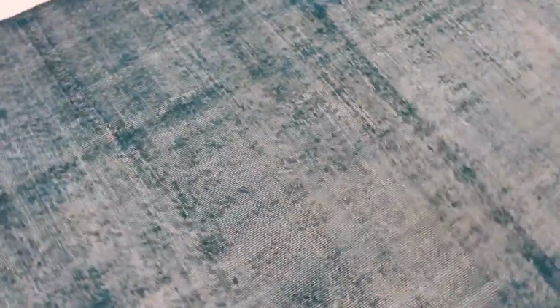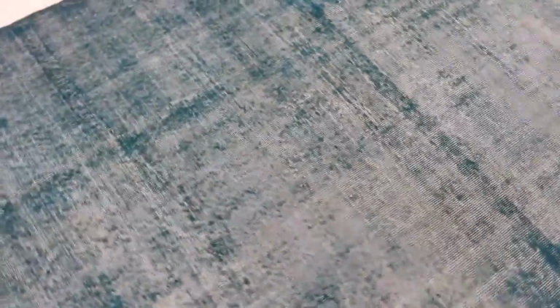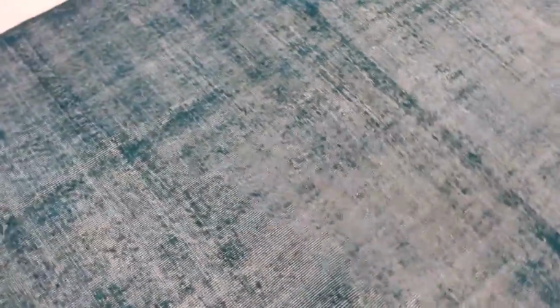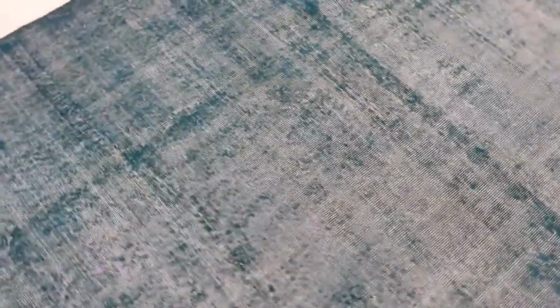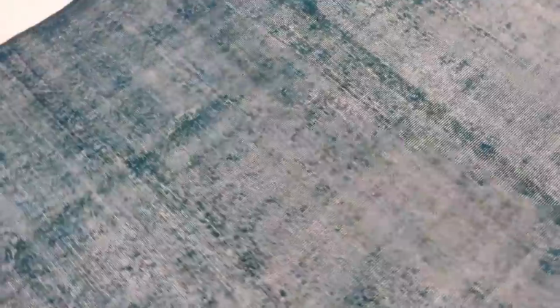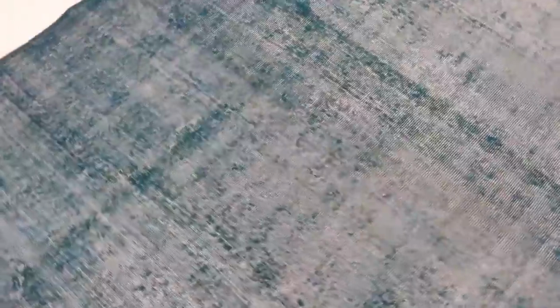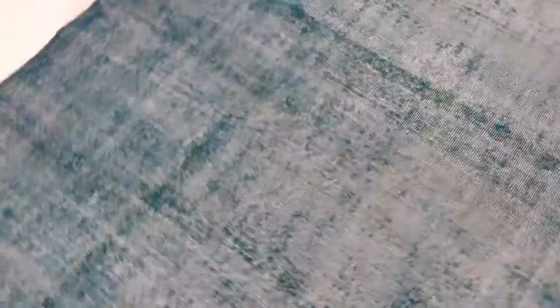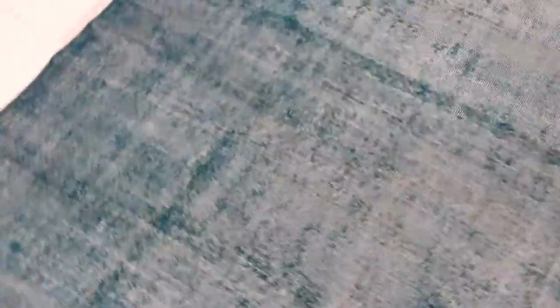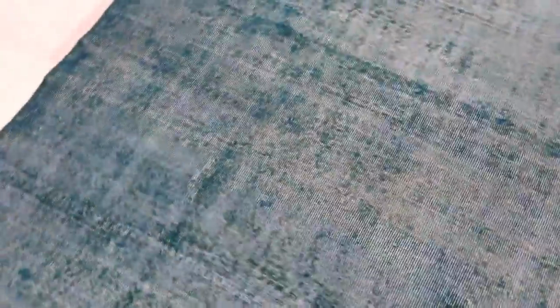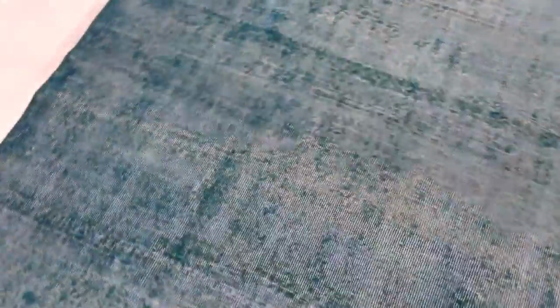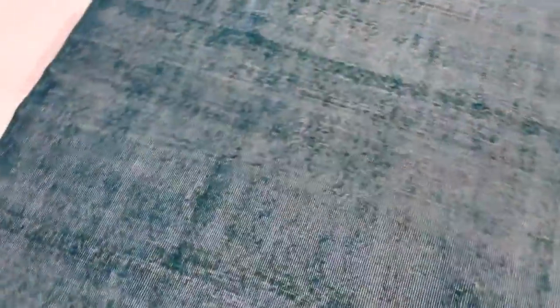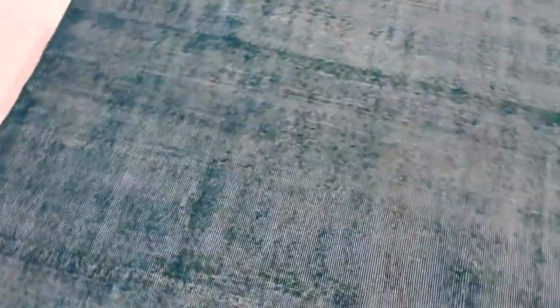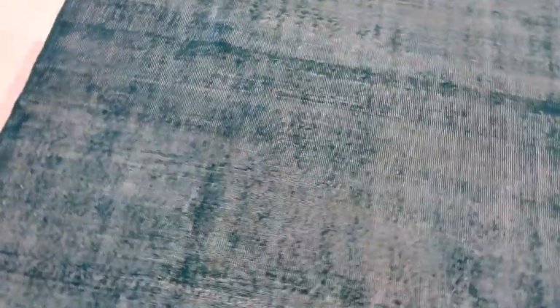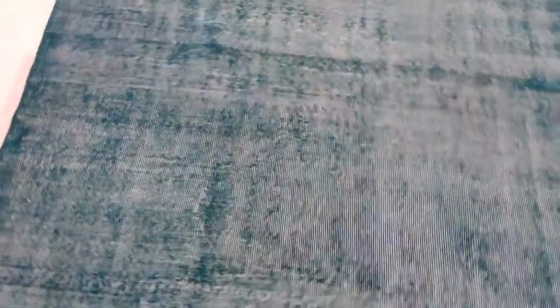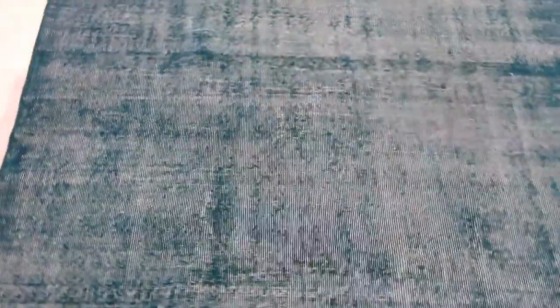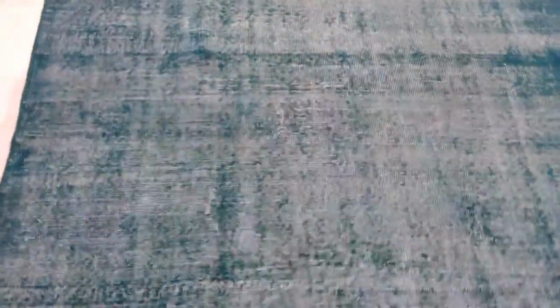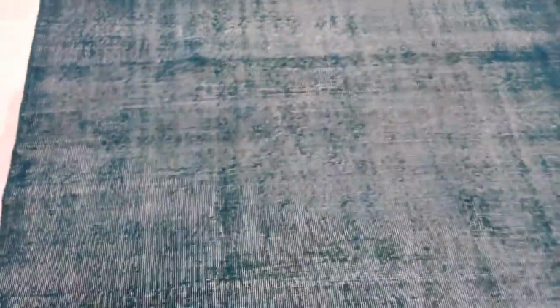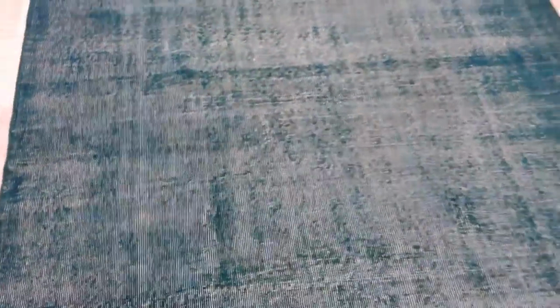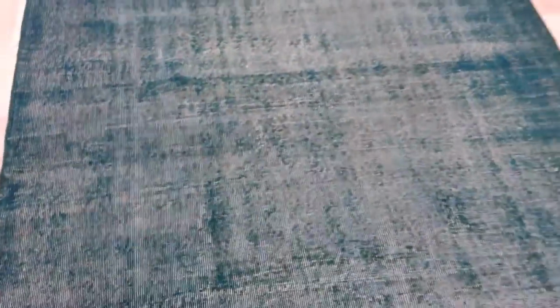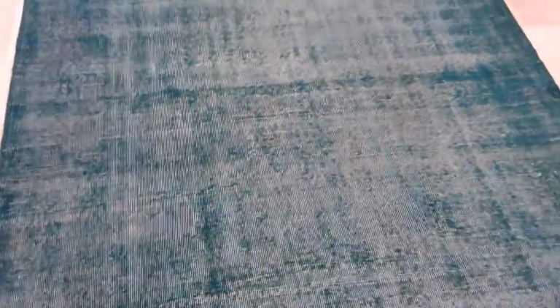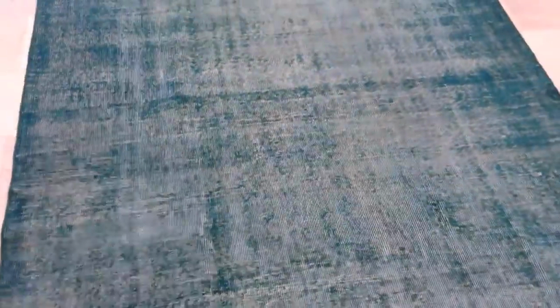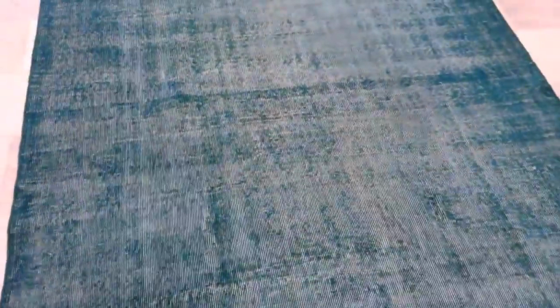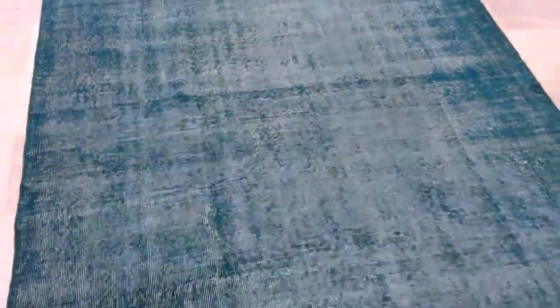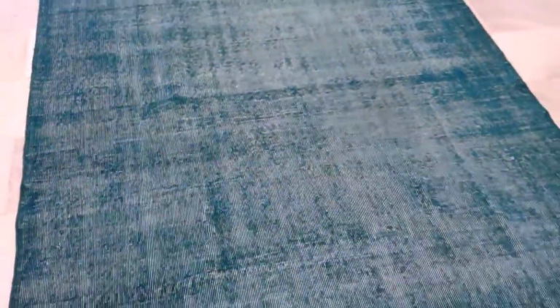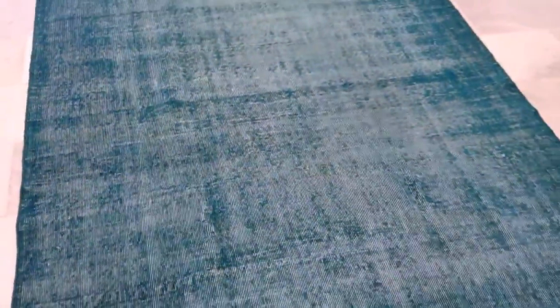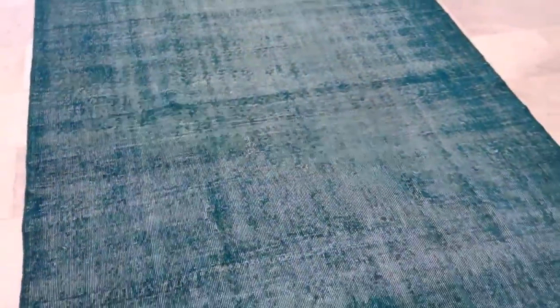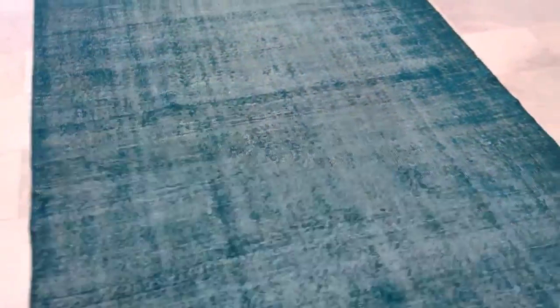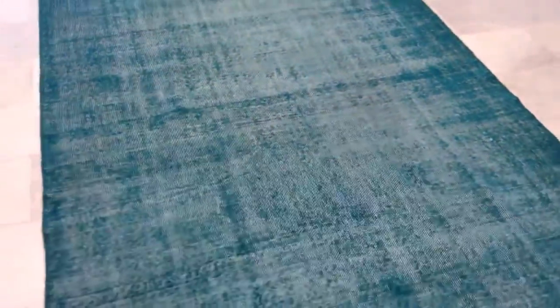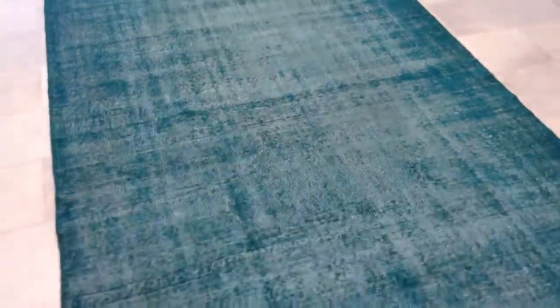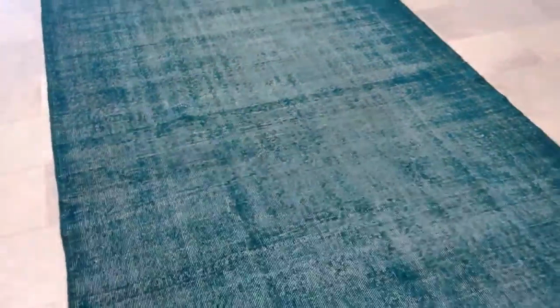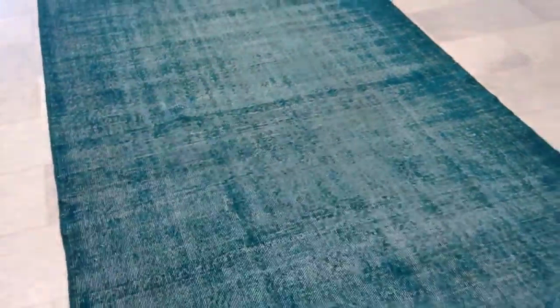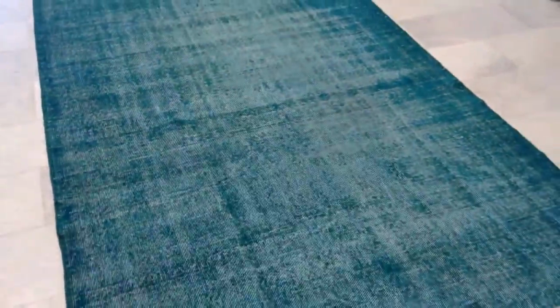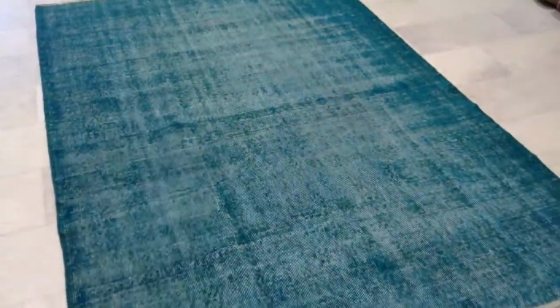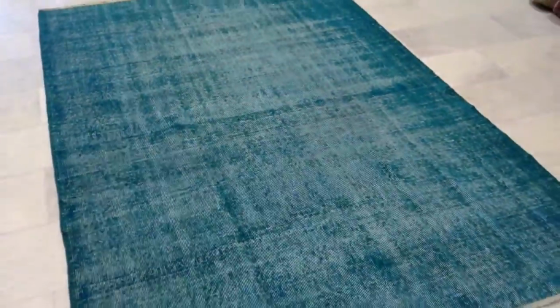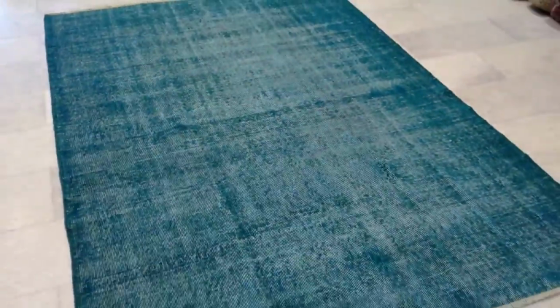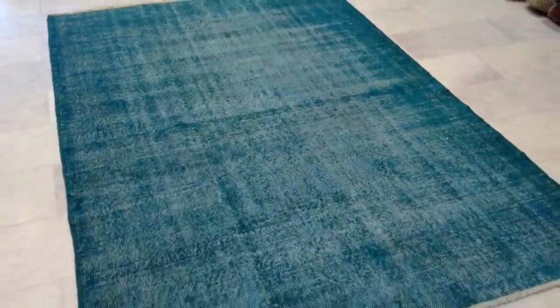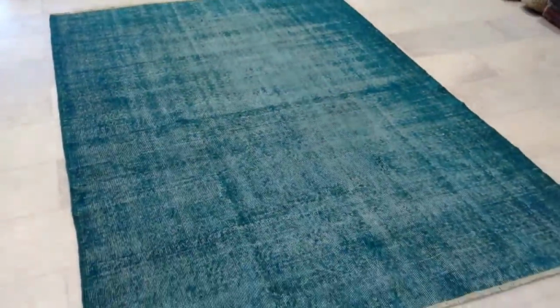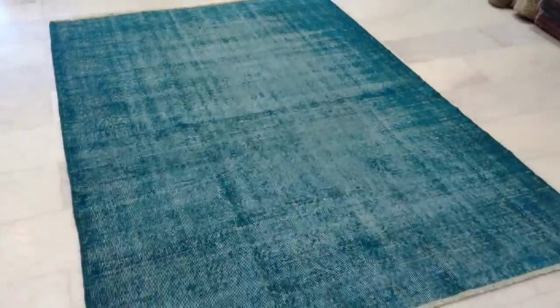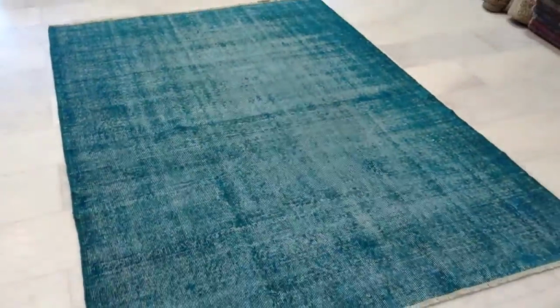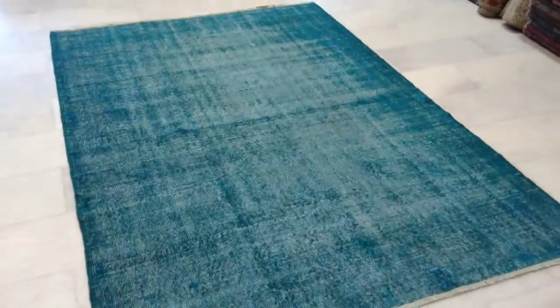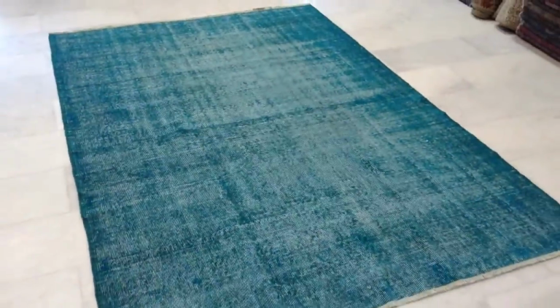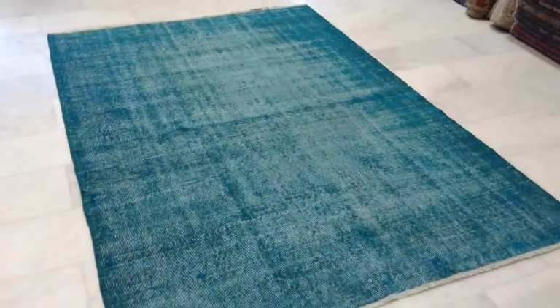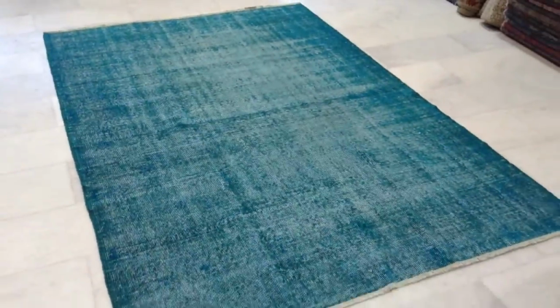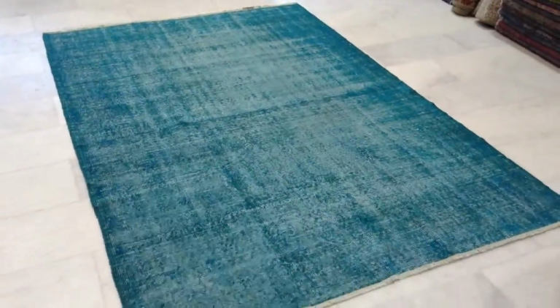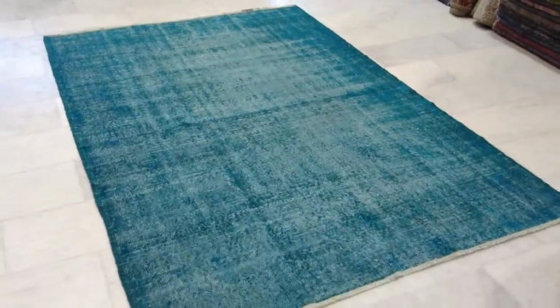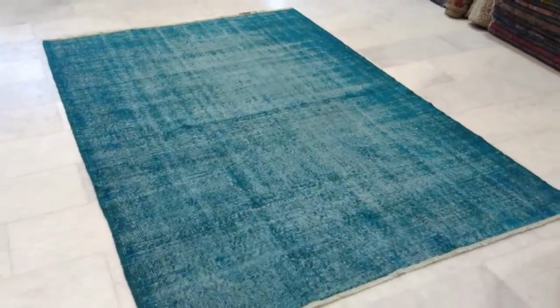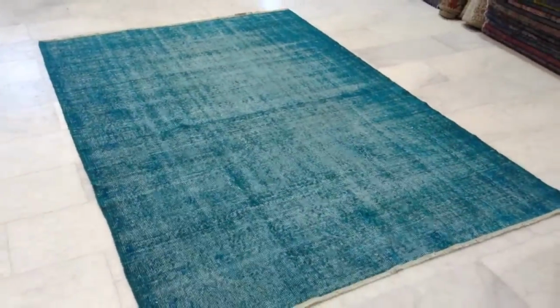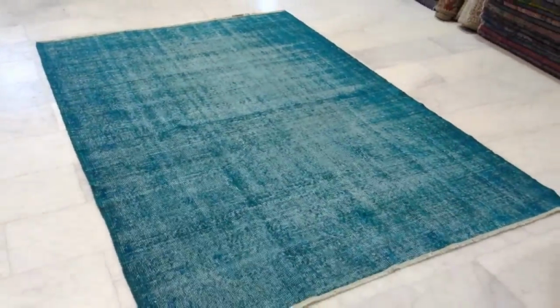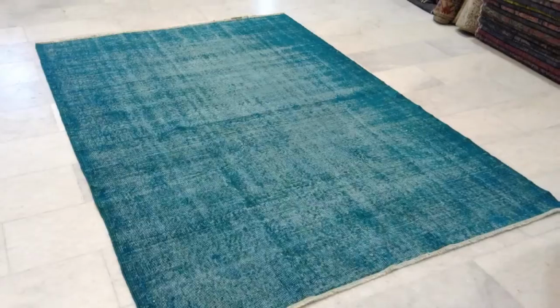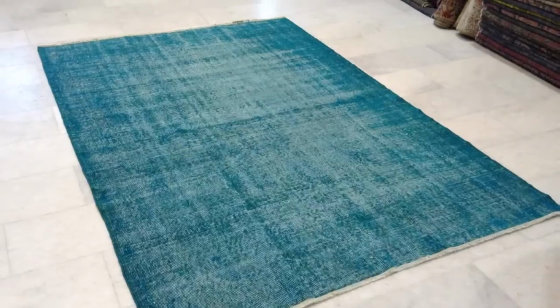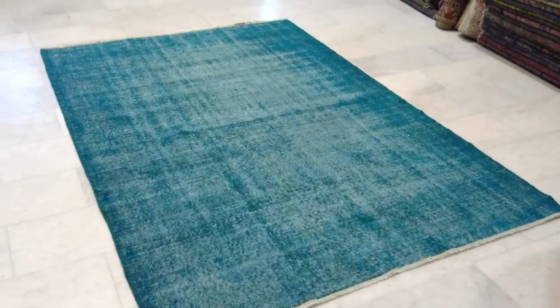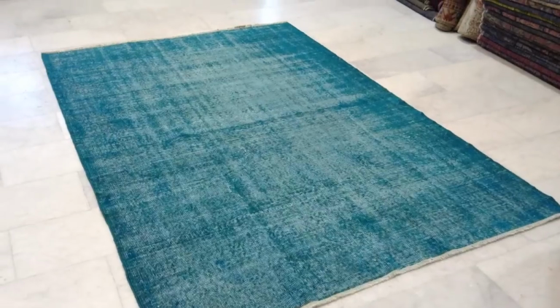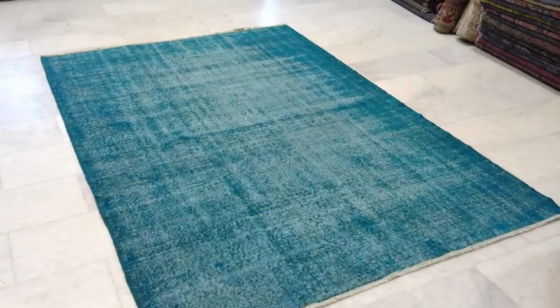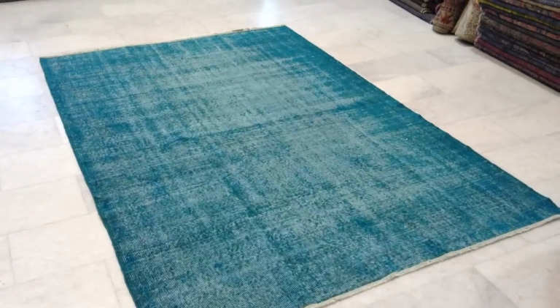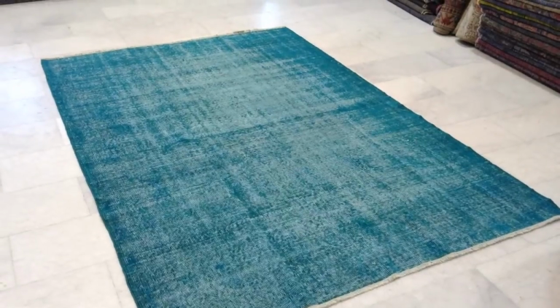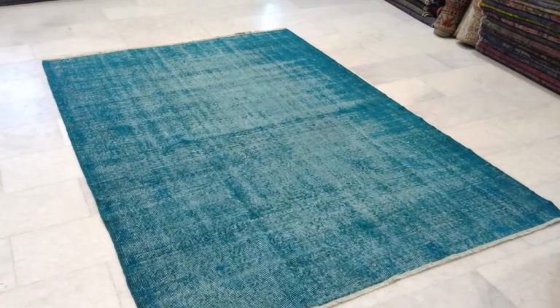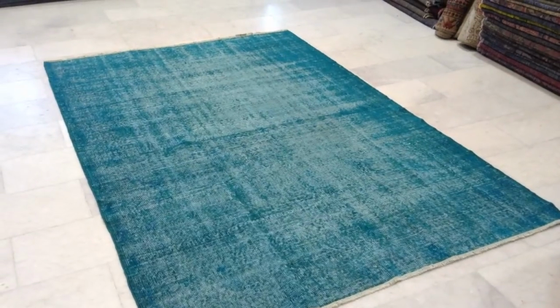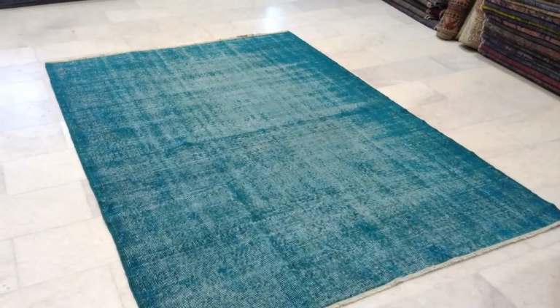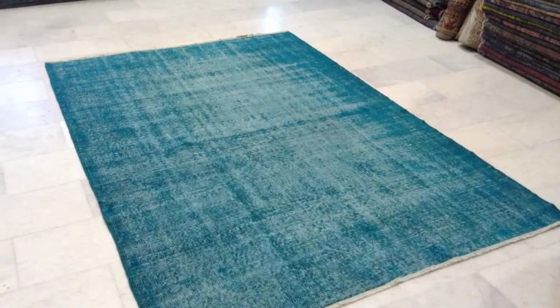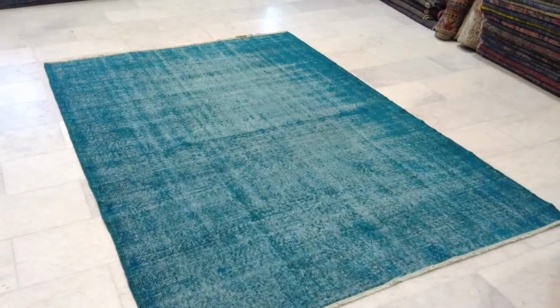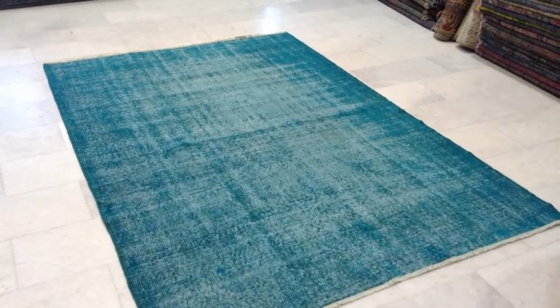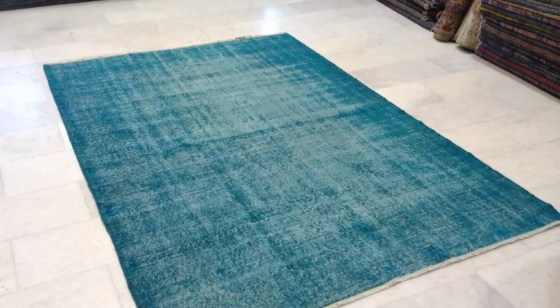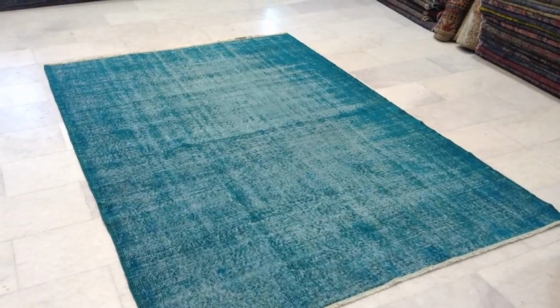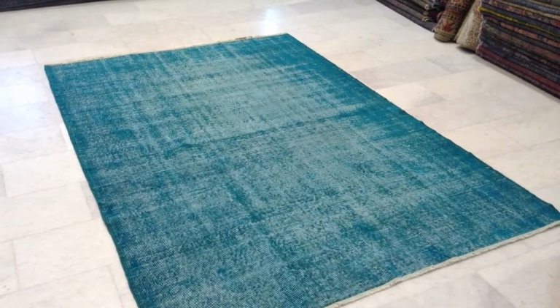The color looks better from this side — this is closer to the real color.